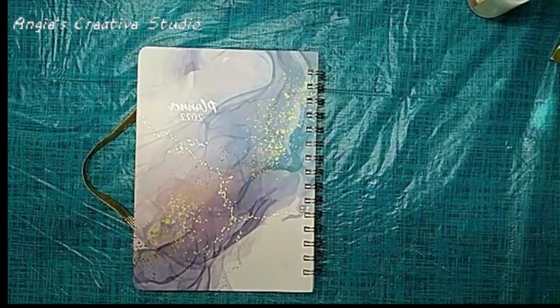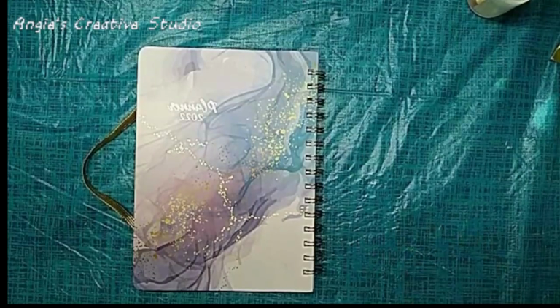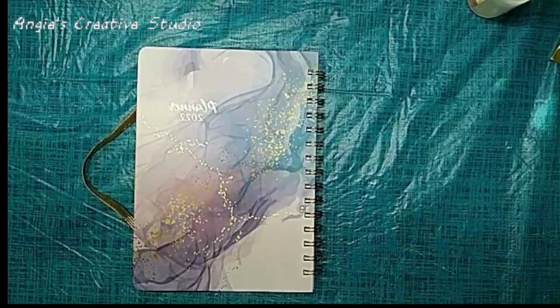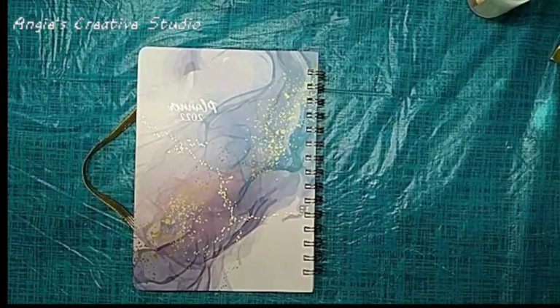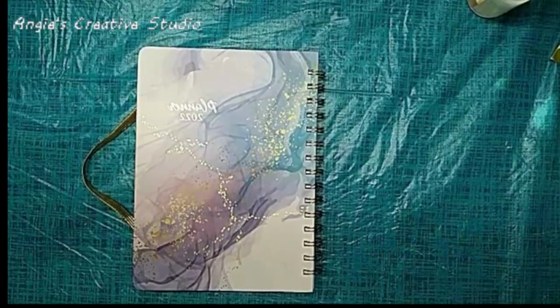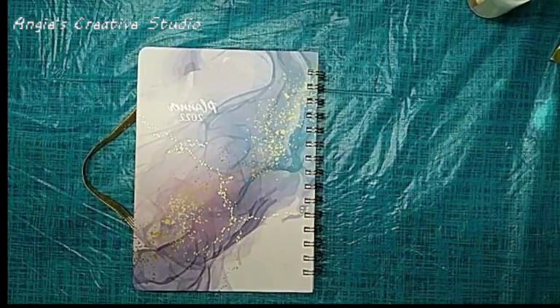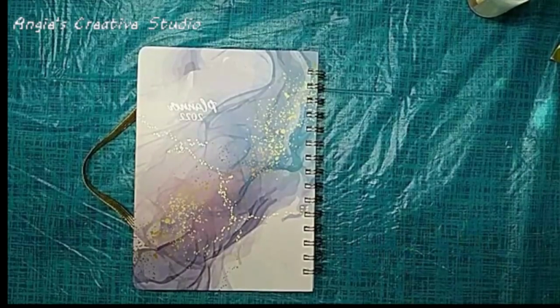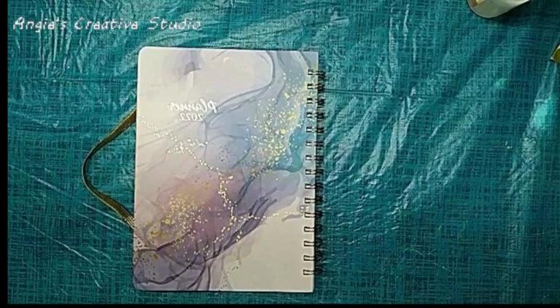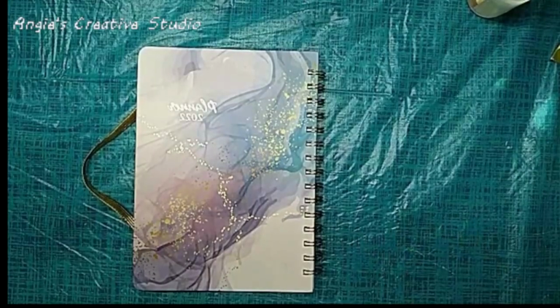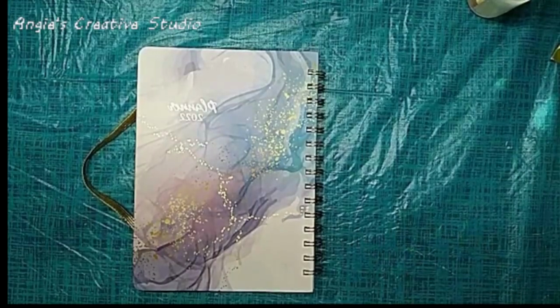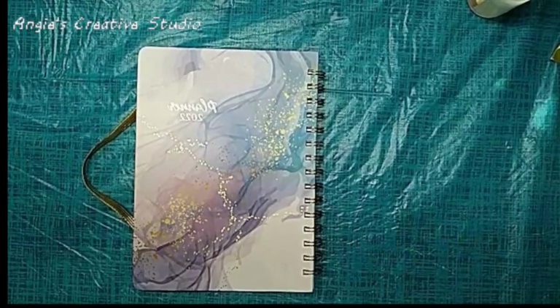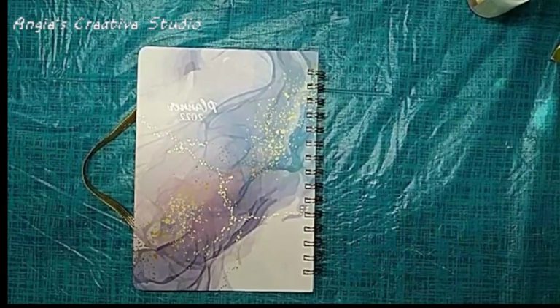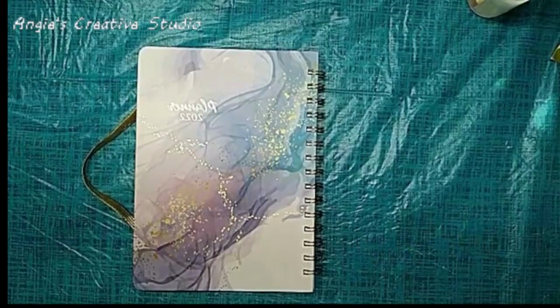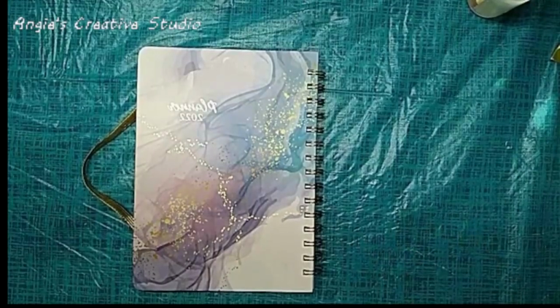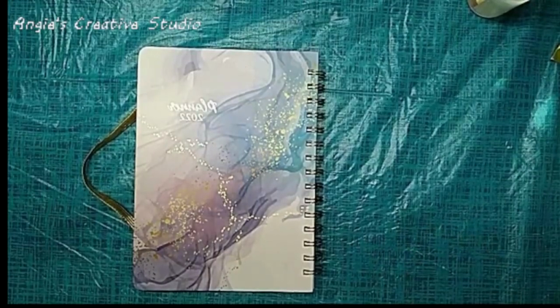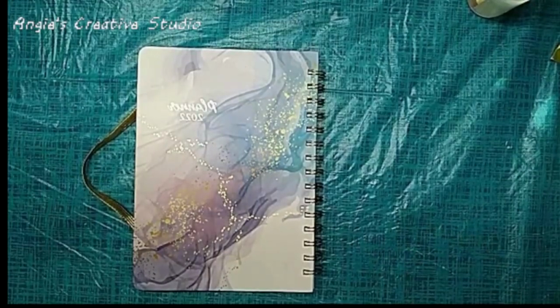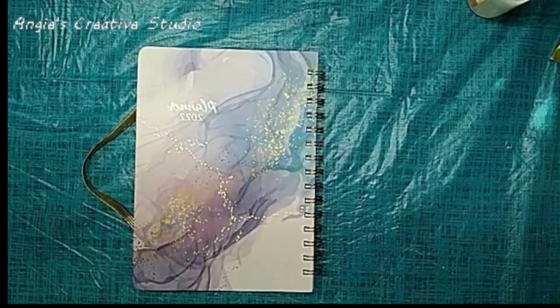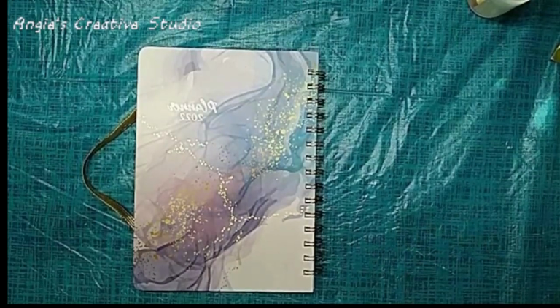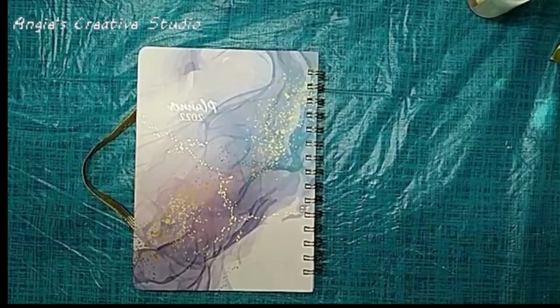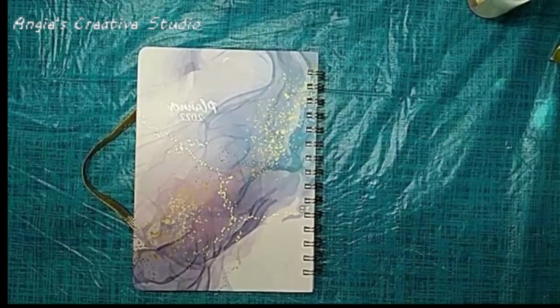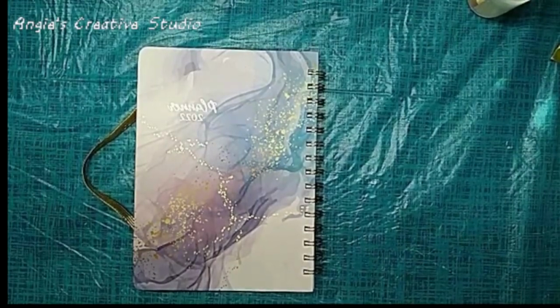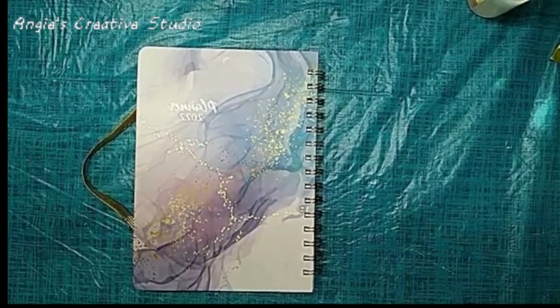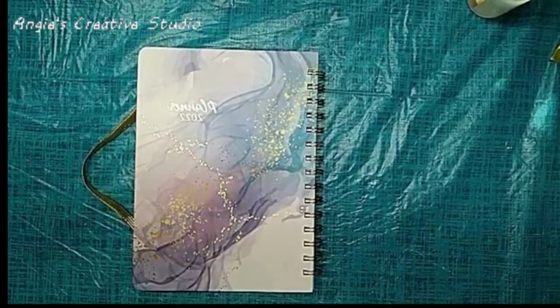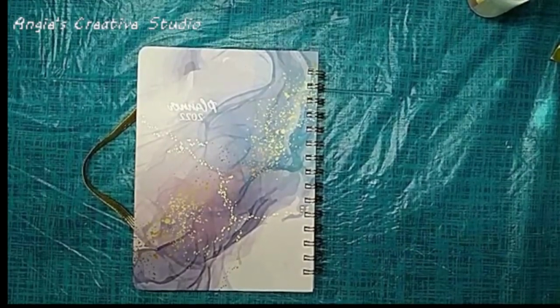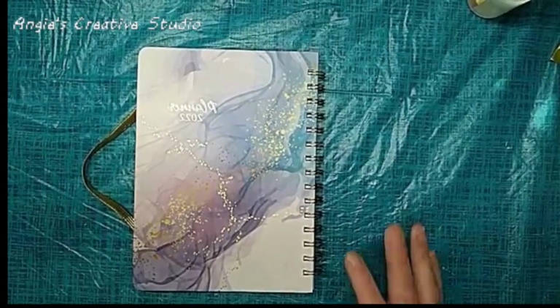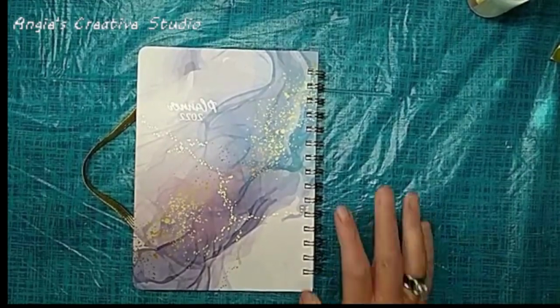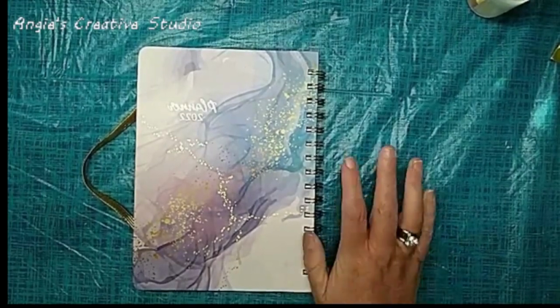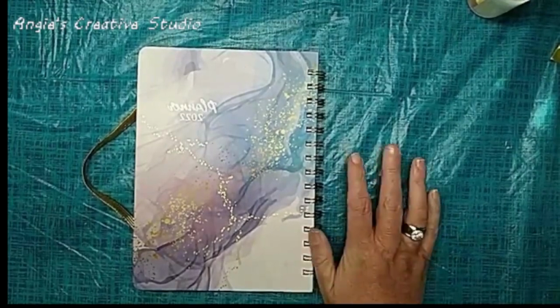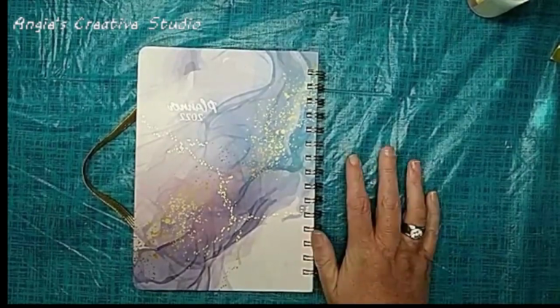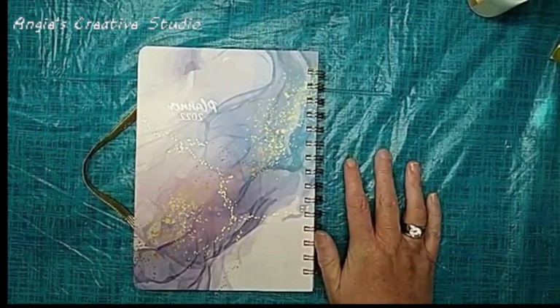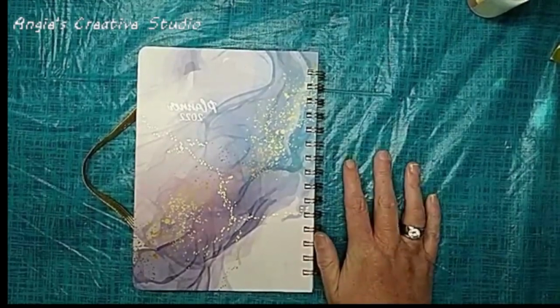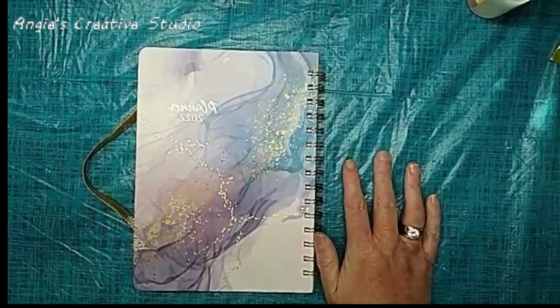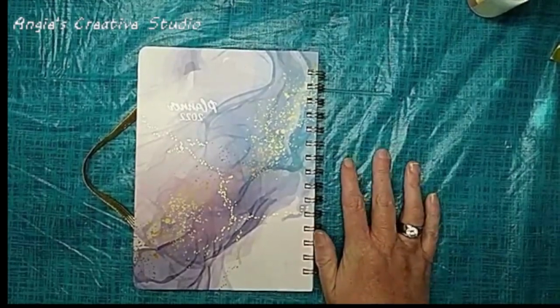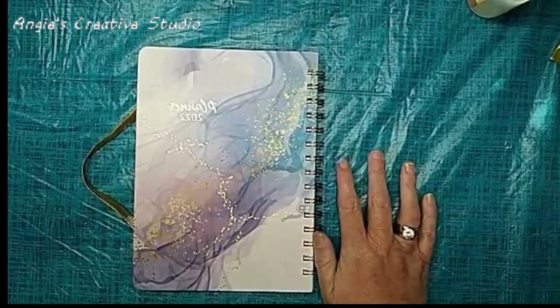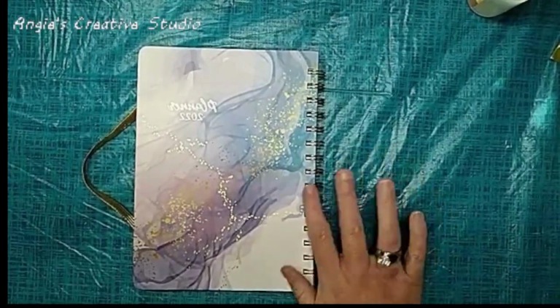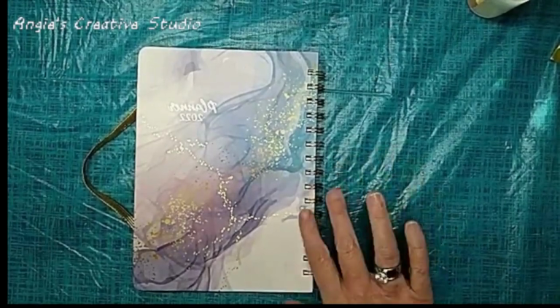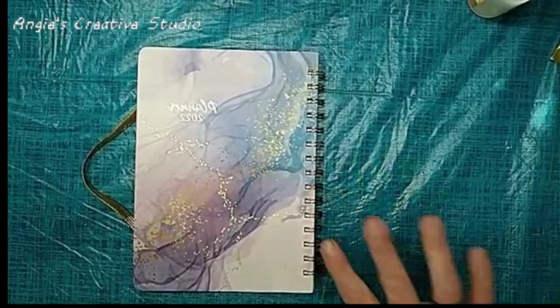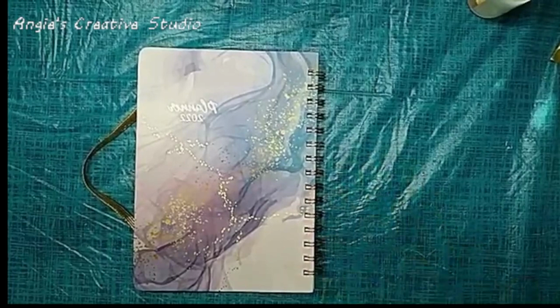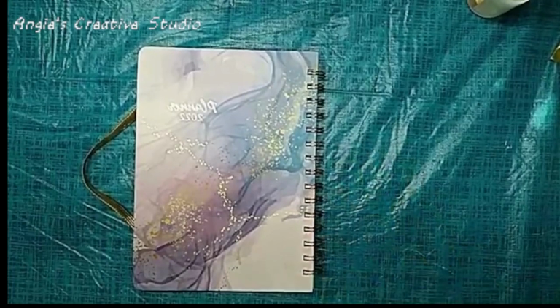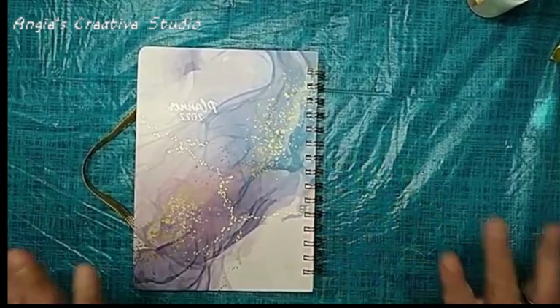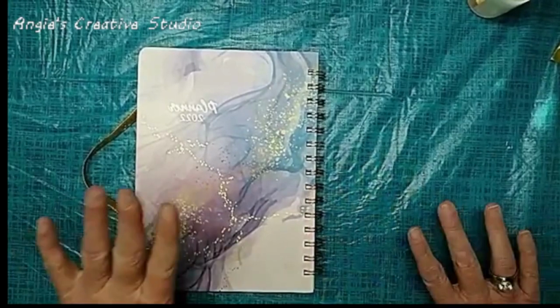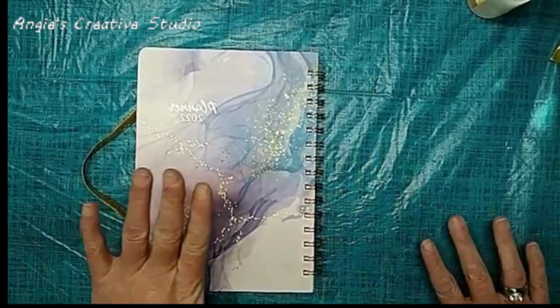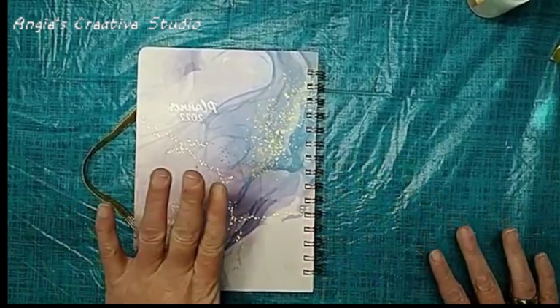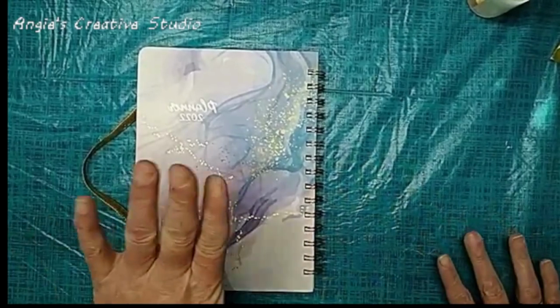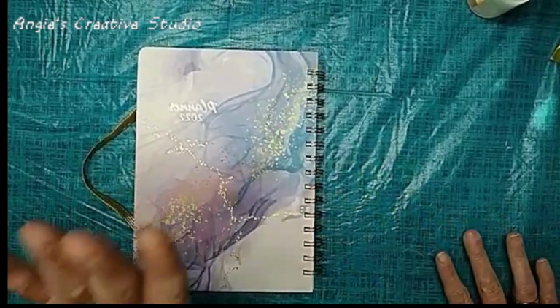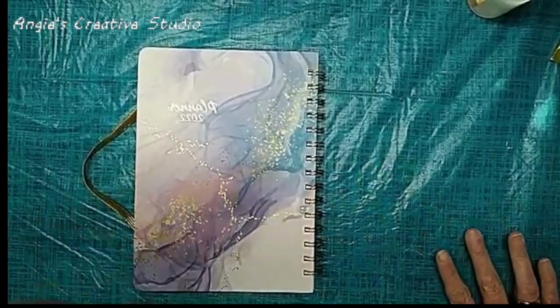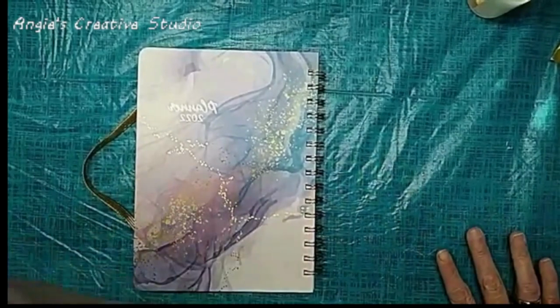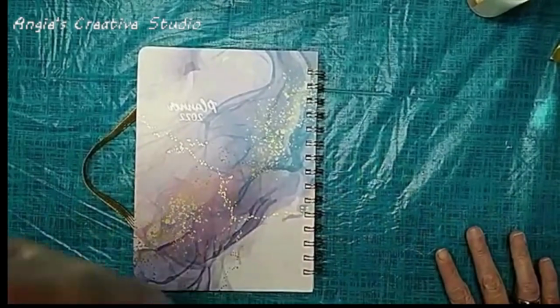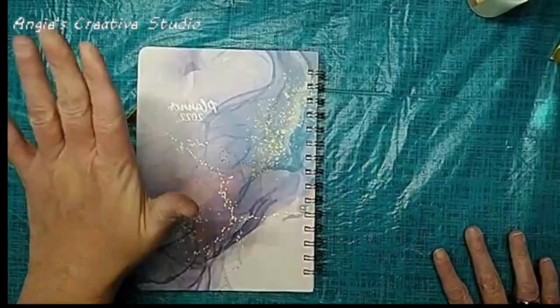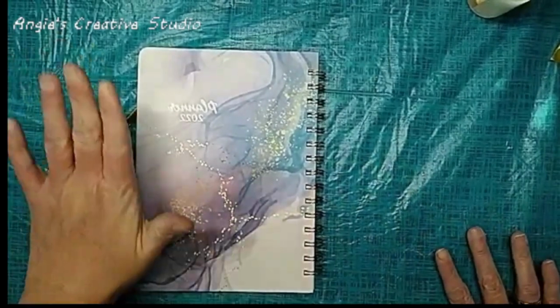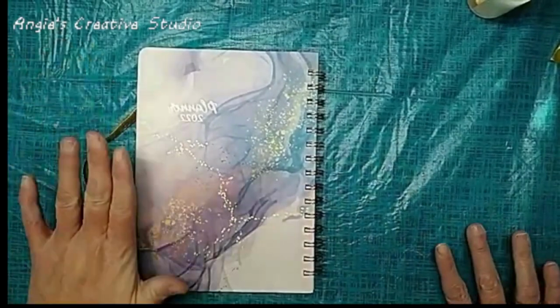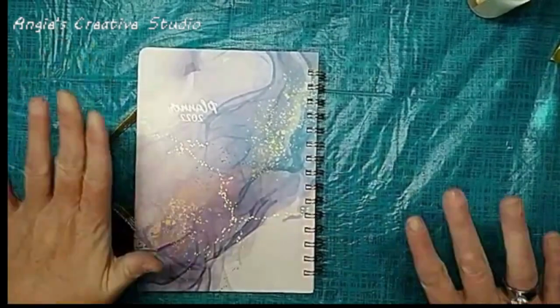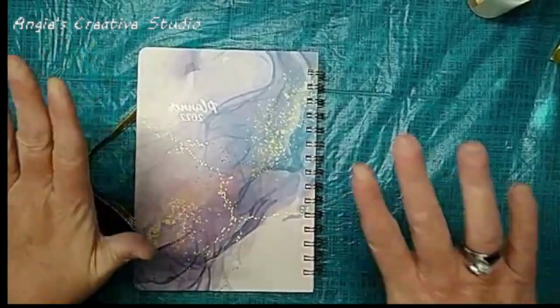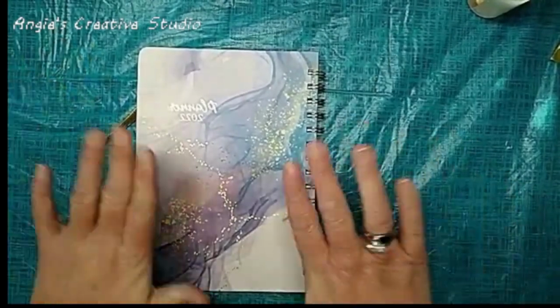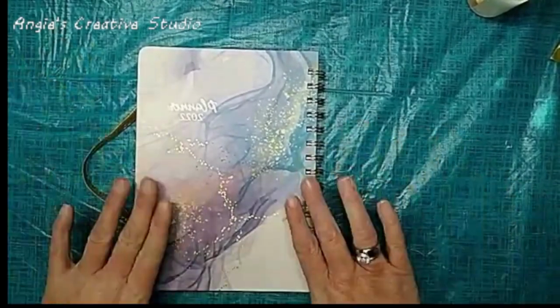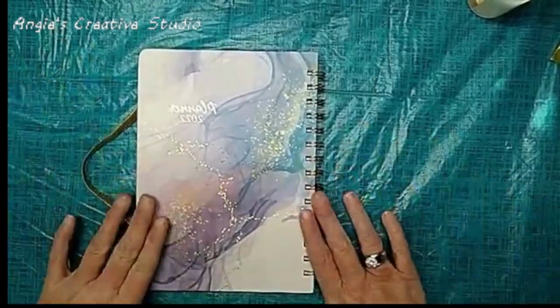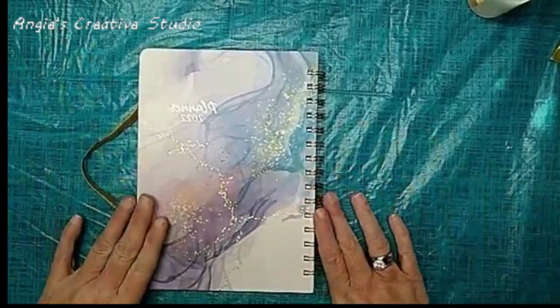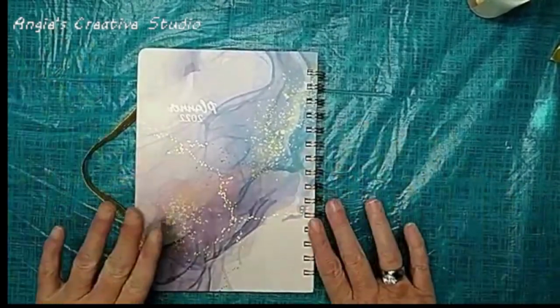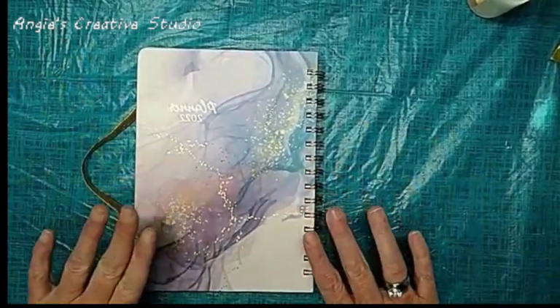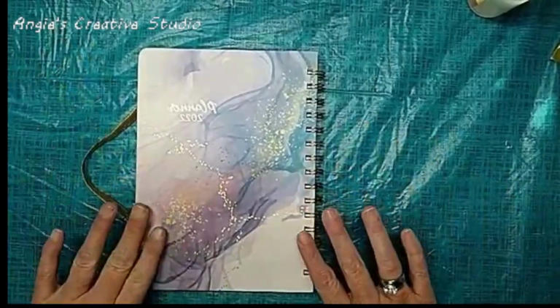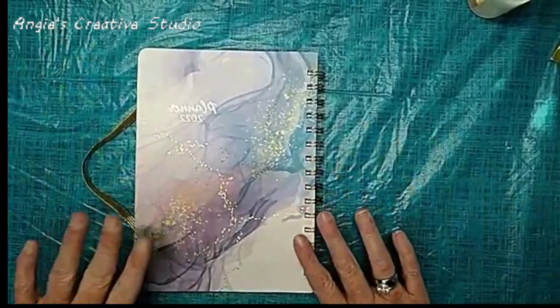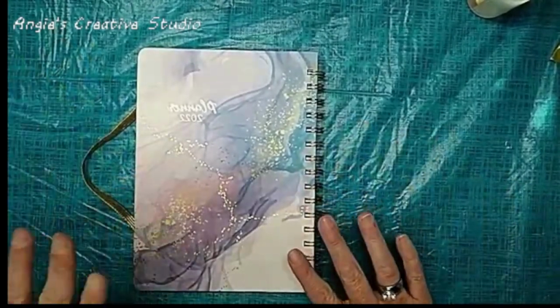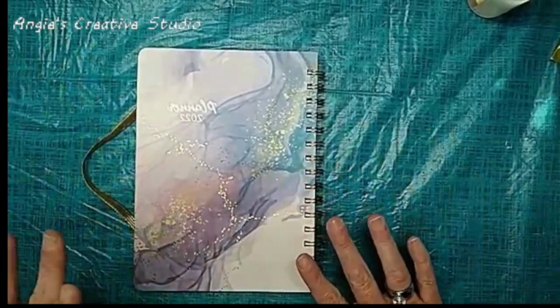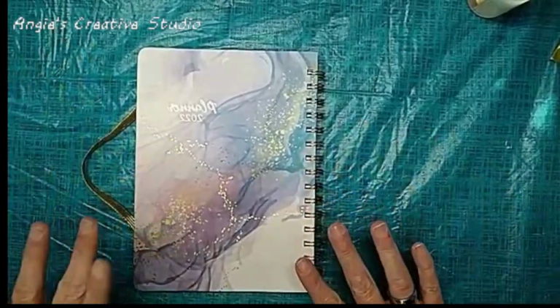Welcome to Angie's Creative Studio. I'm Angie. Today I am doing a review on a planner for 2022.